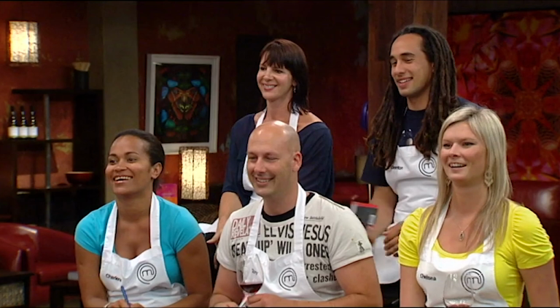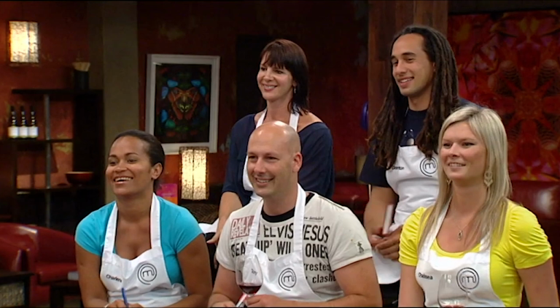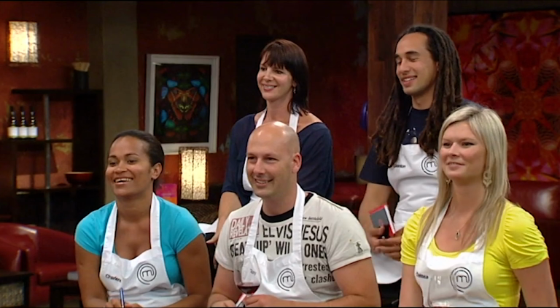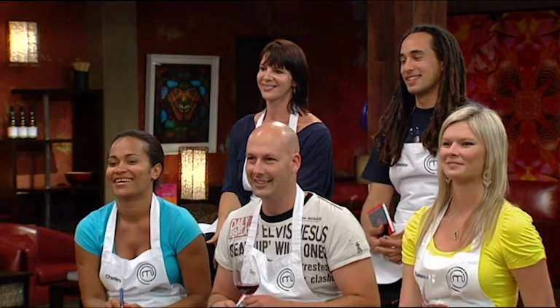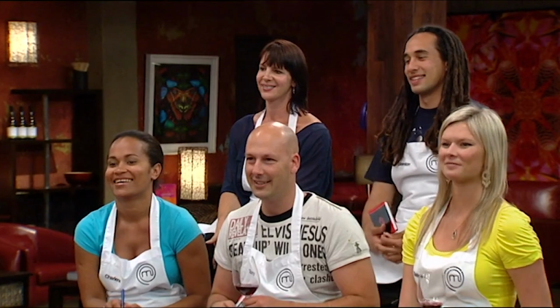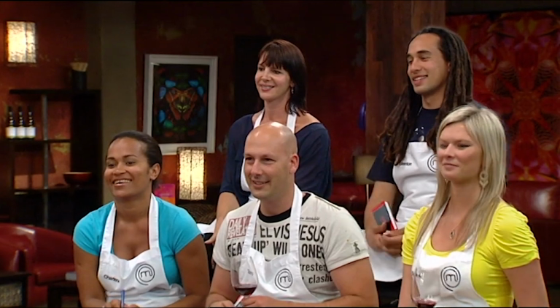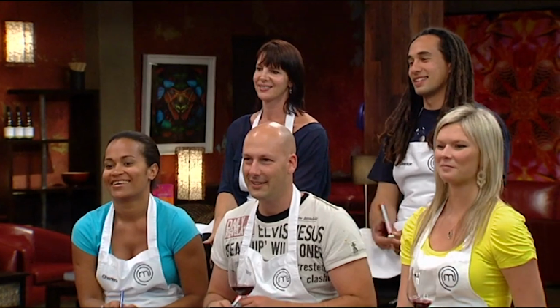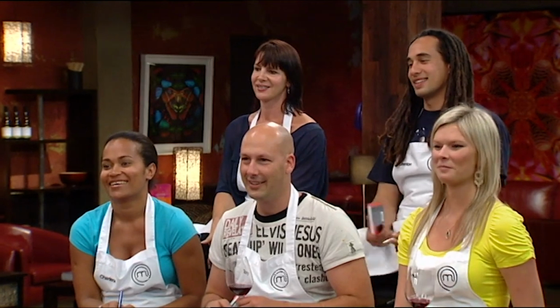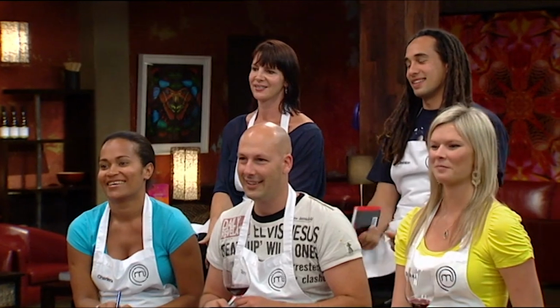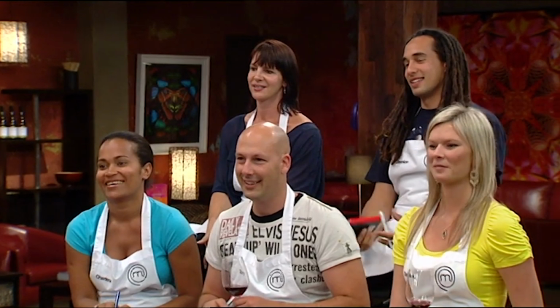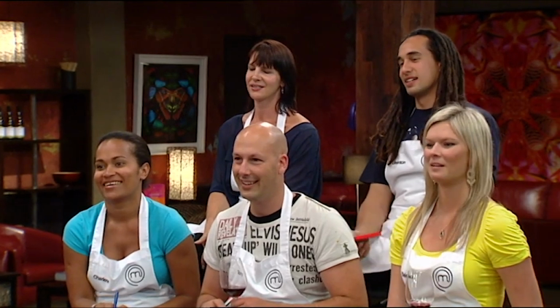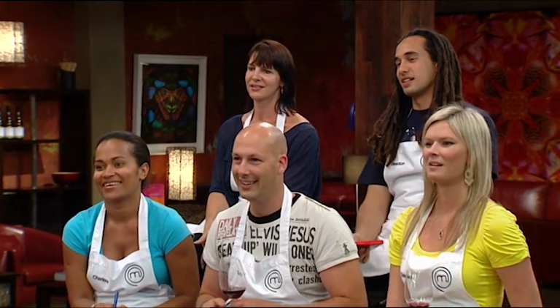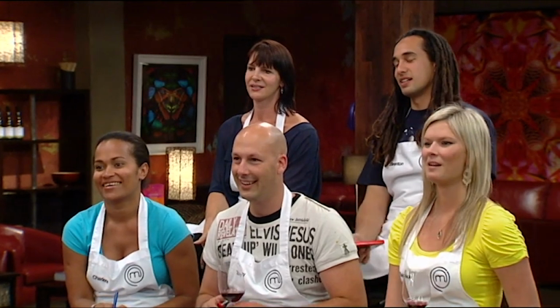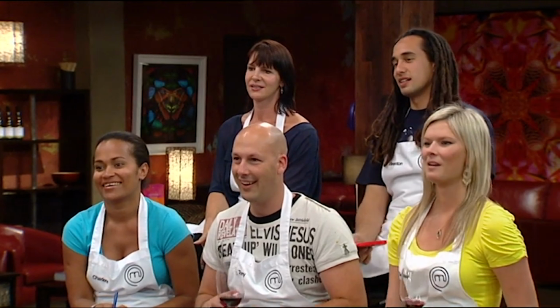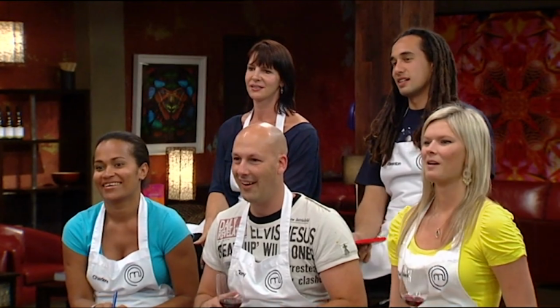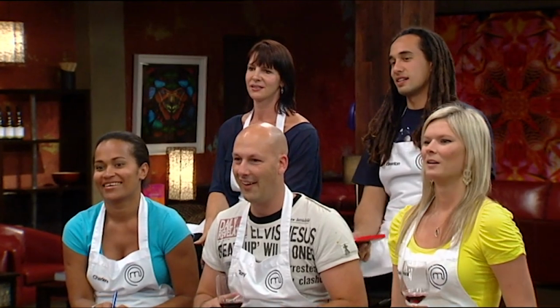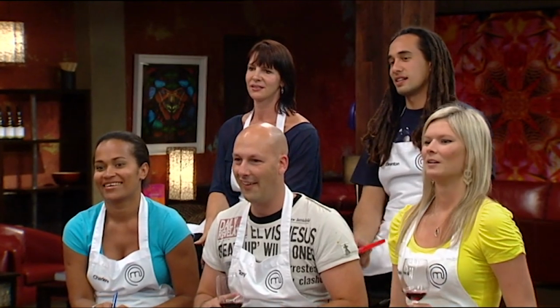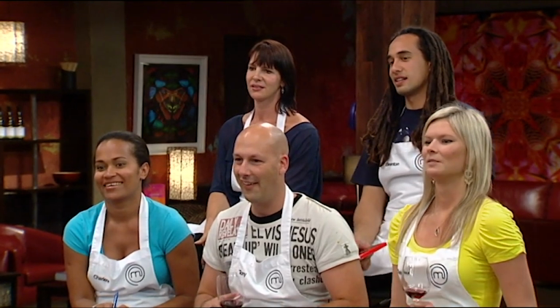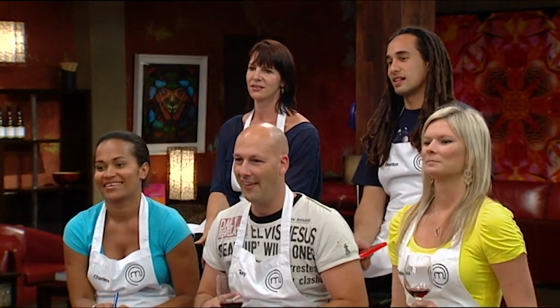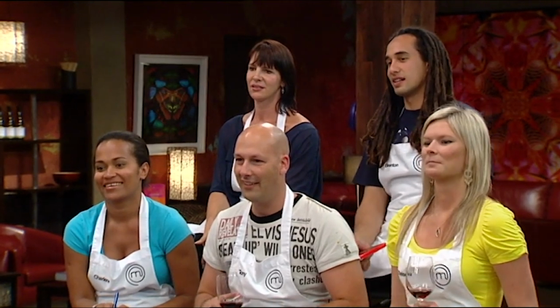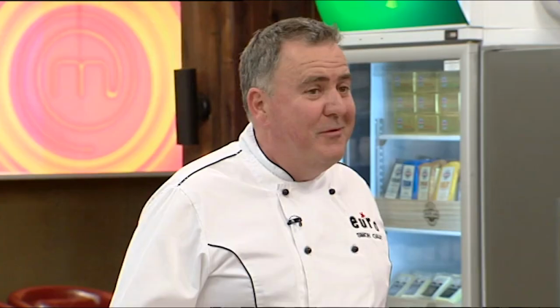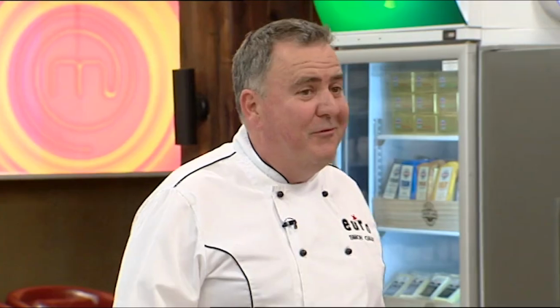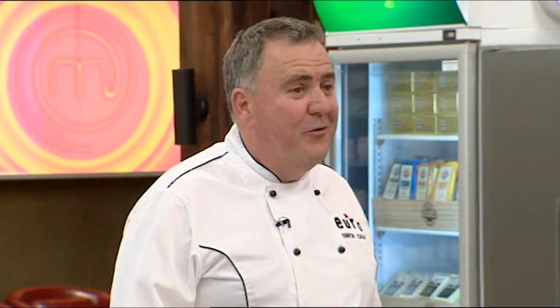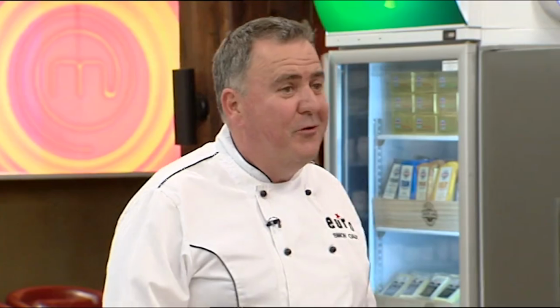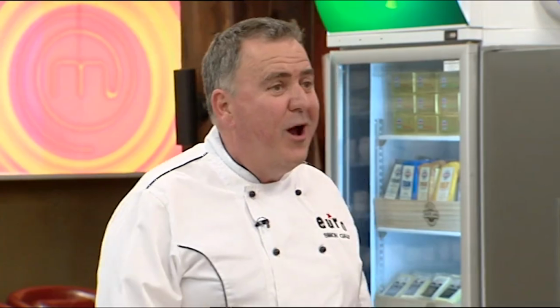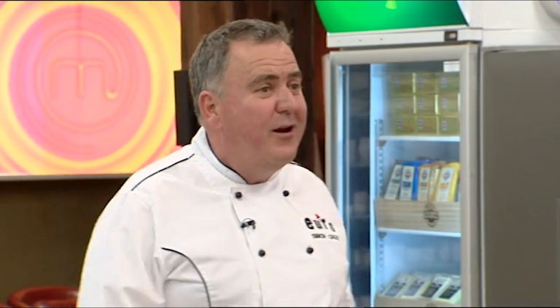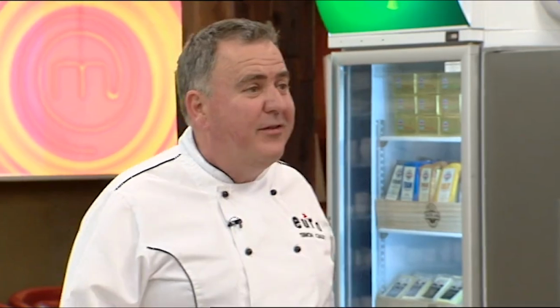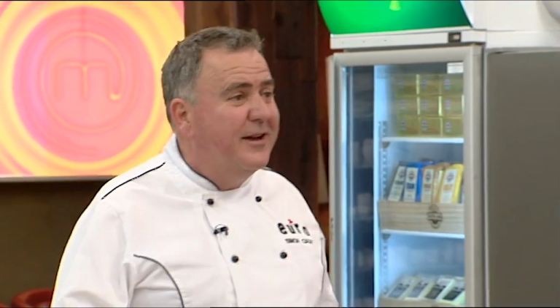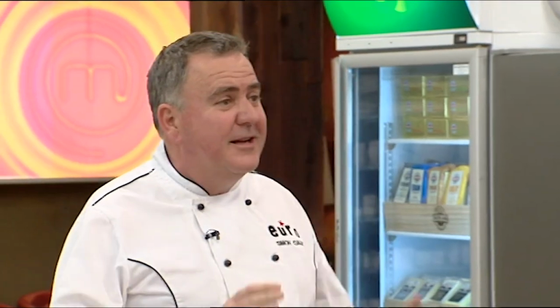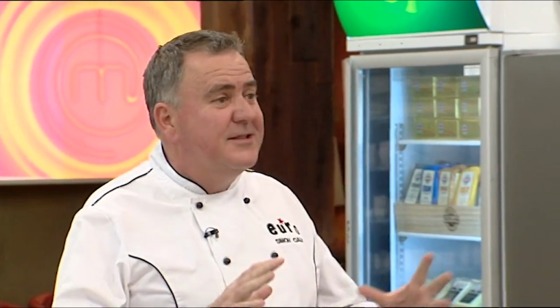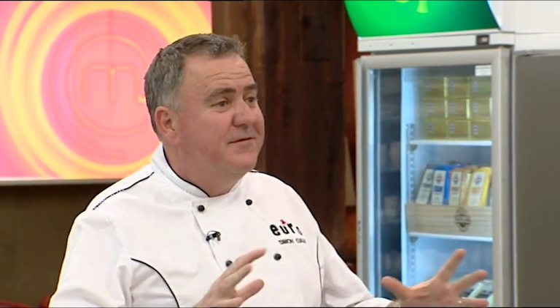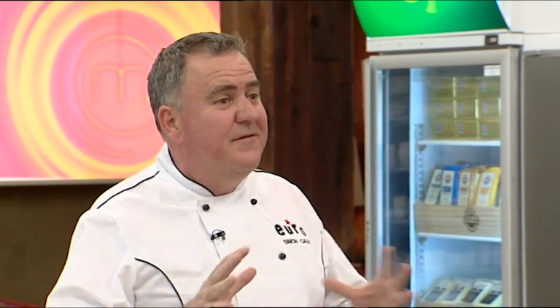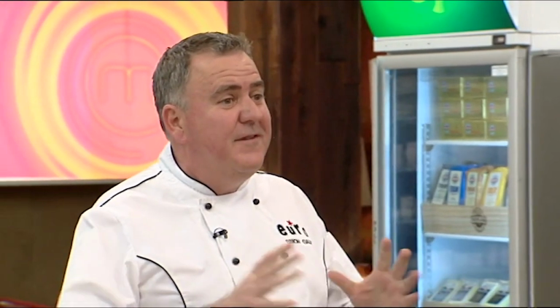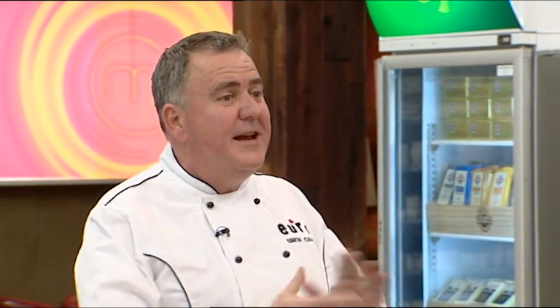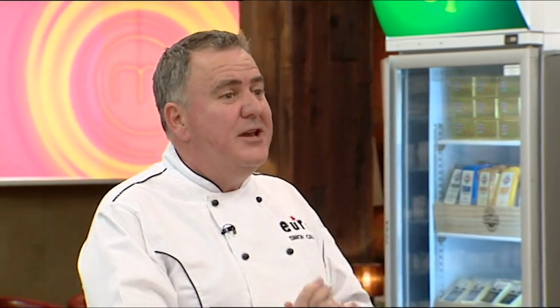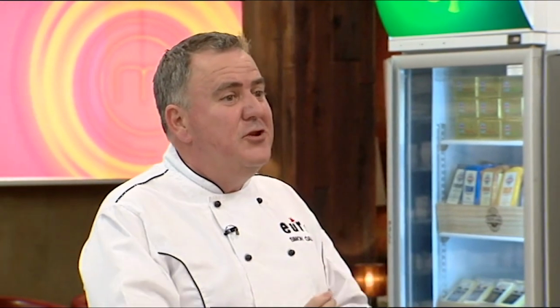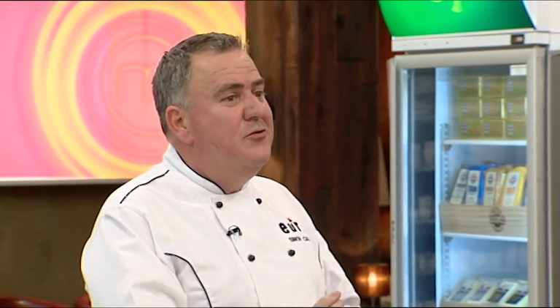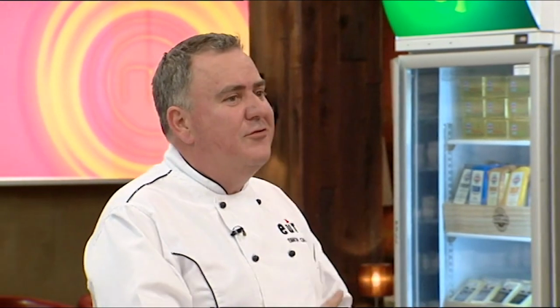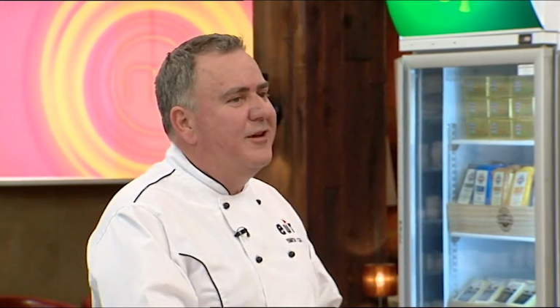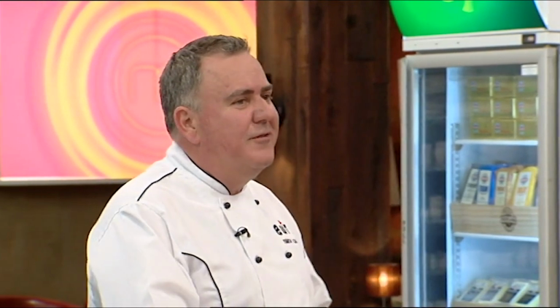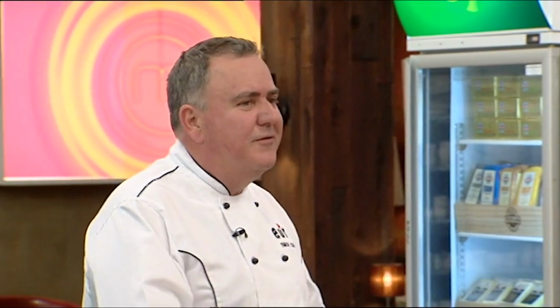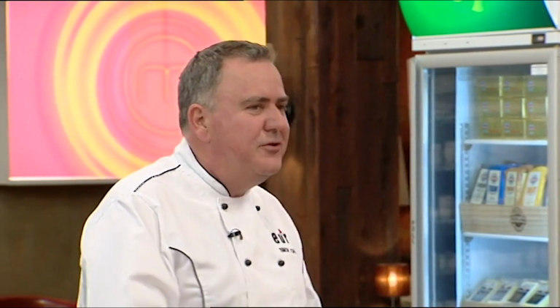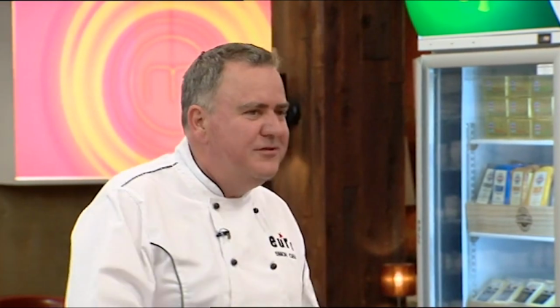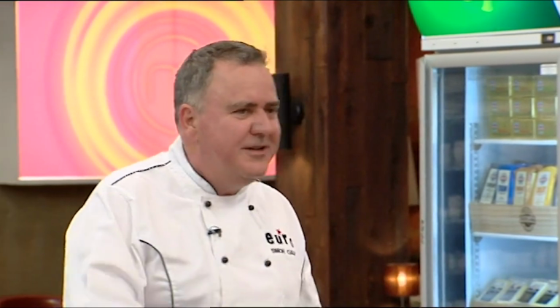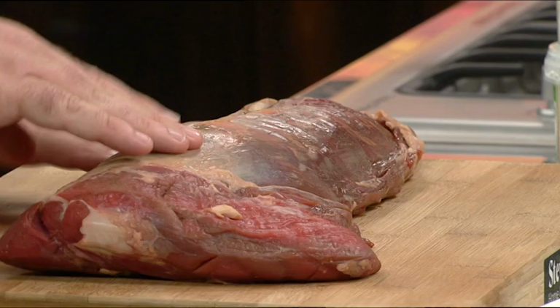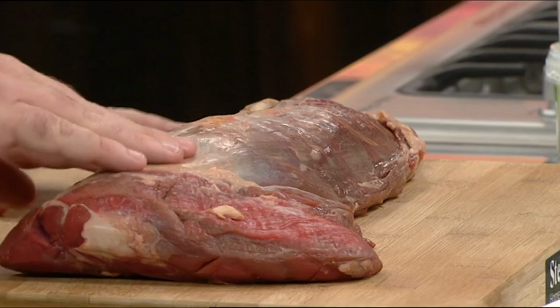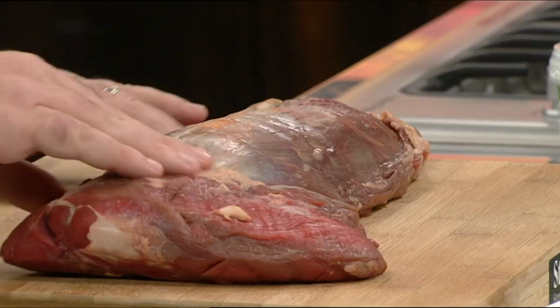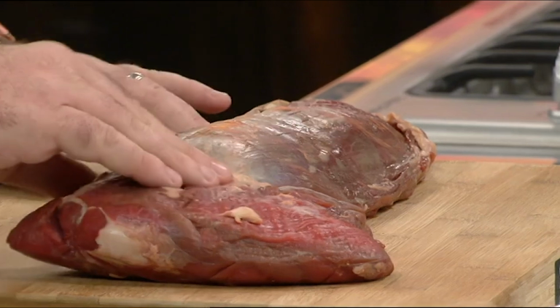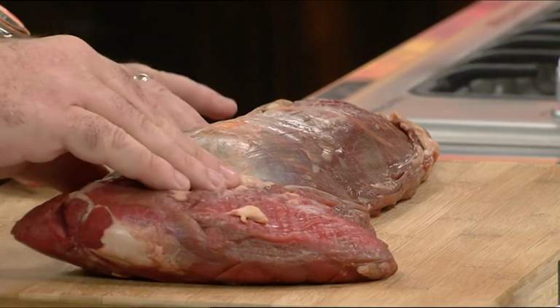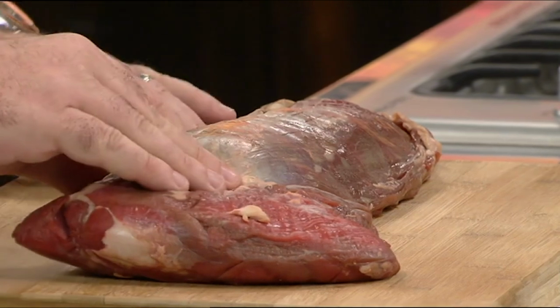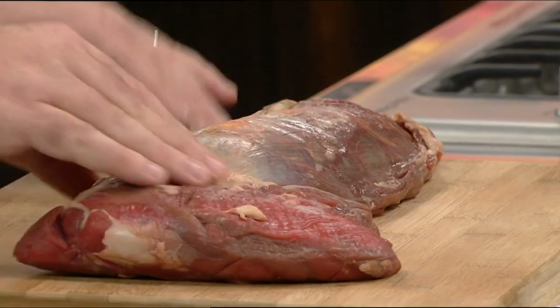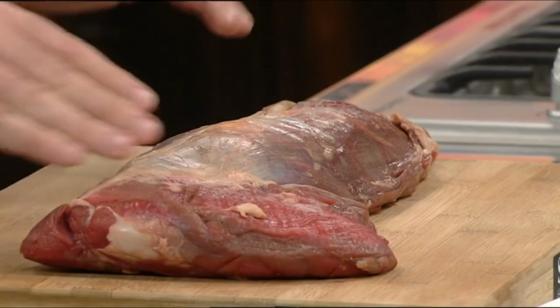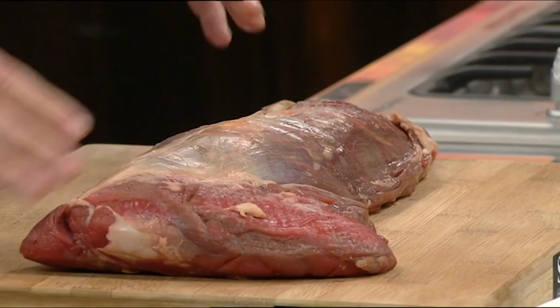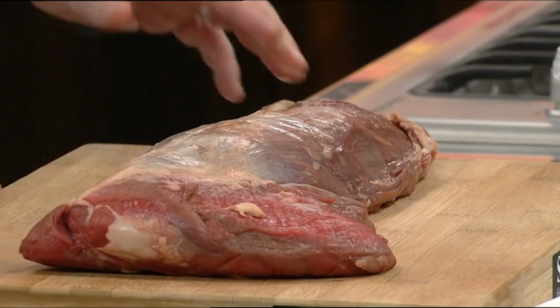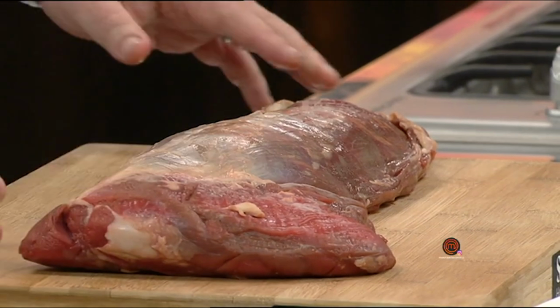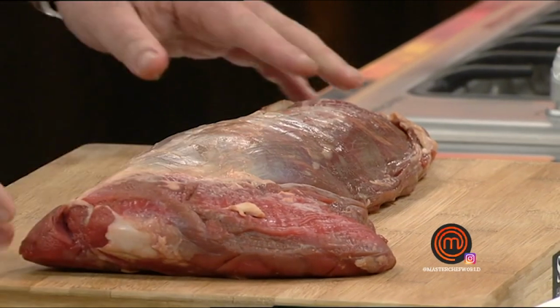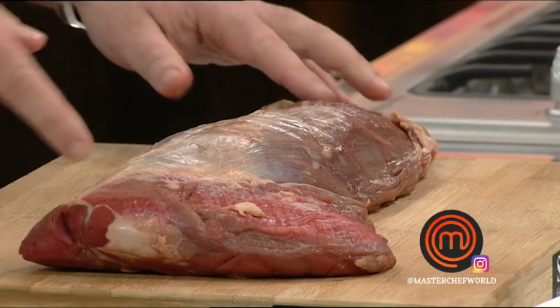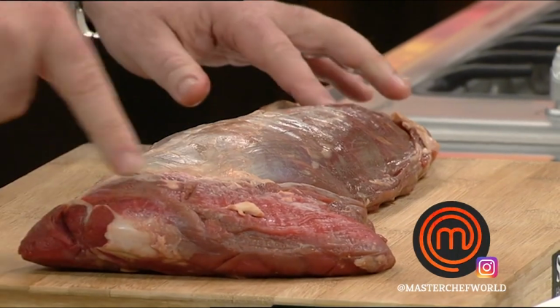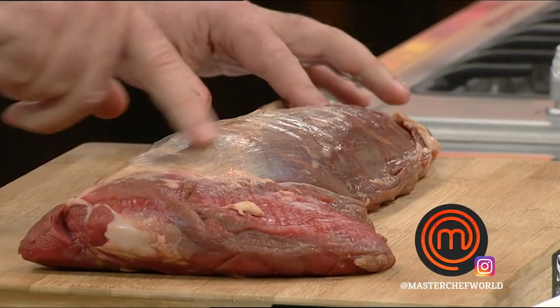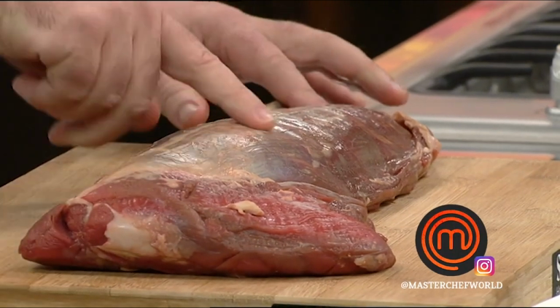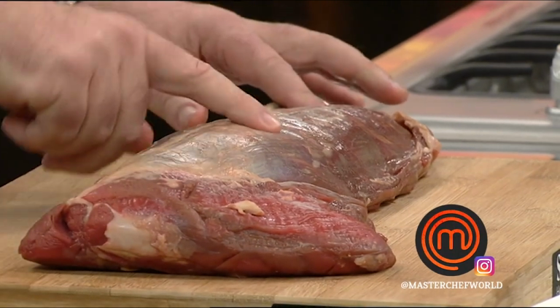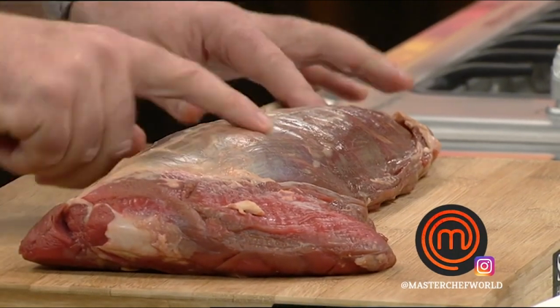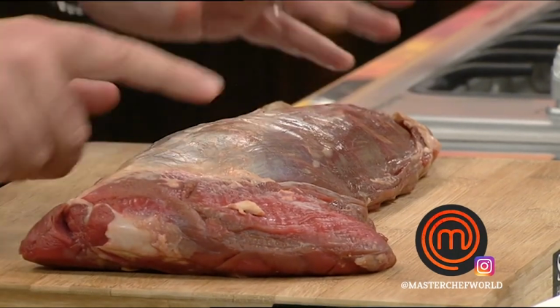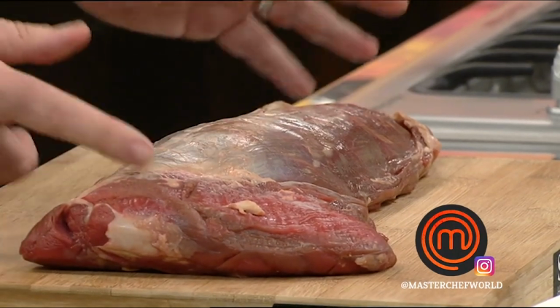Buffalo. So you've never had buffalo before, right? I think it's a fairly new thing for New Zealand. This is the eye fillet from a buffalo.